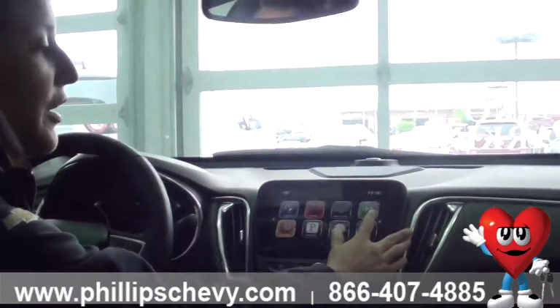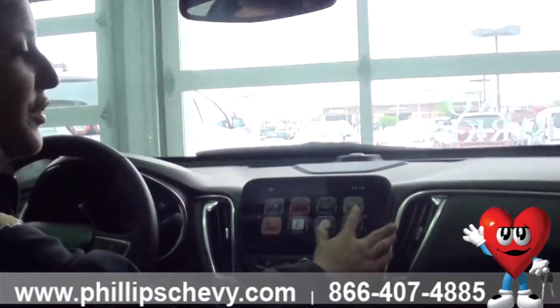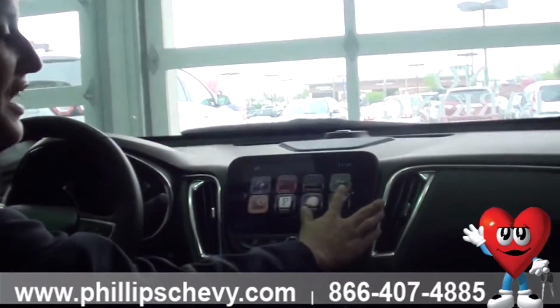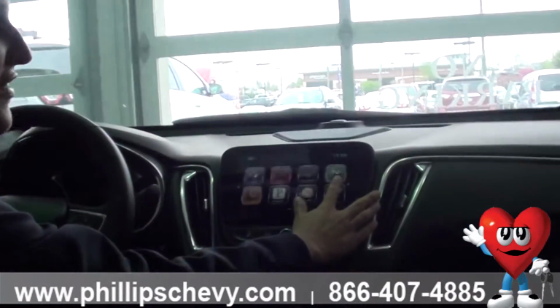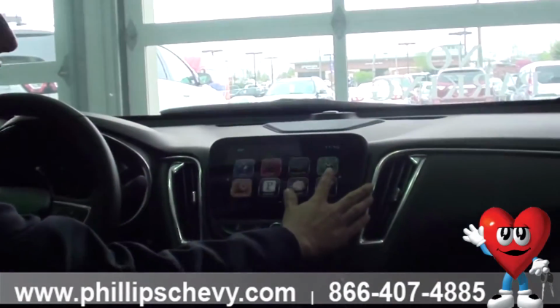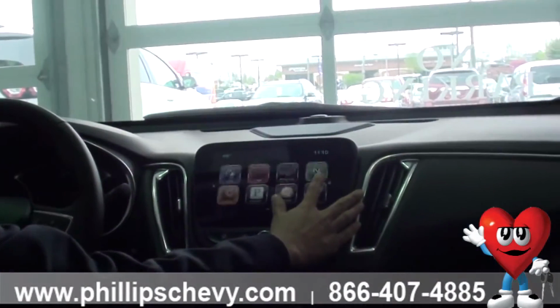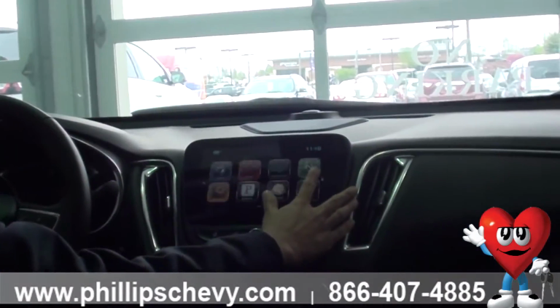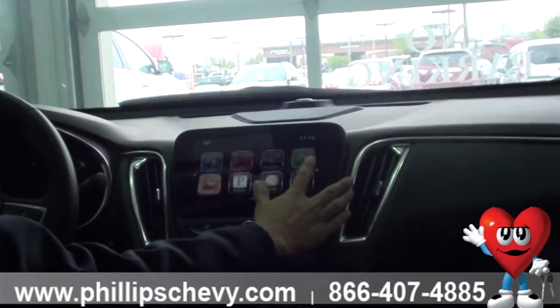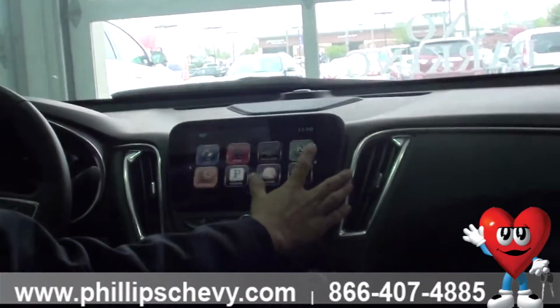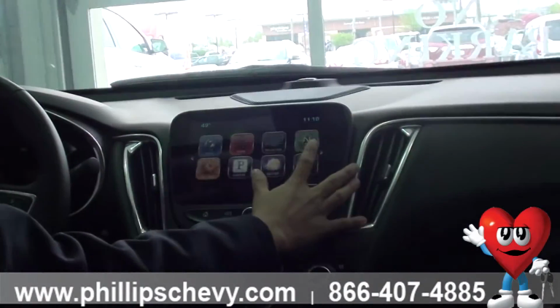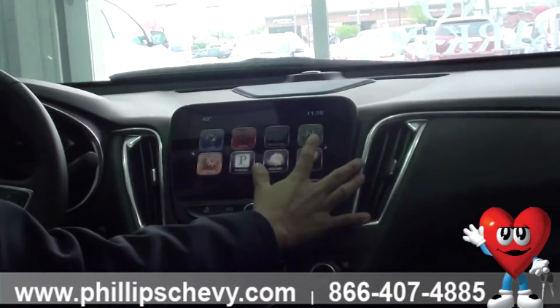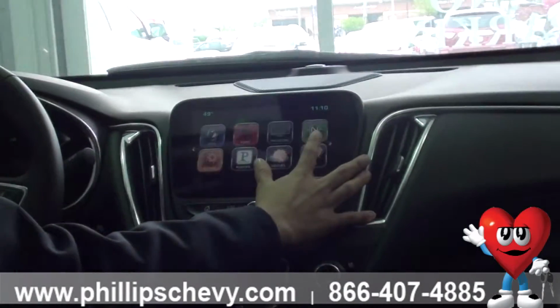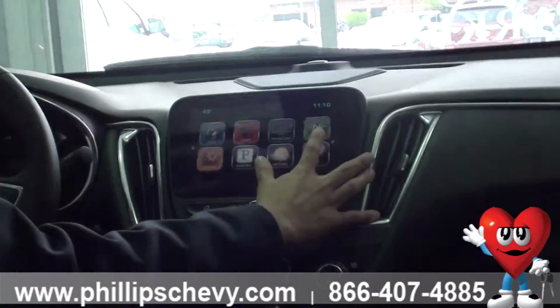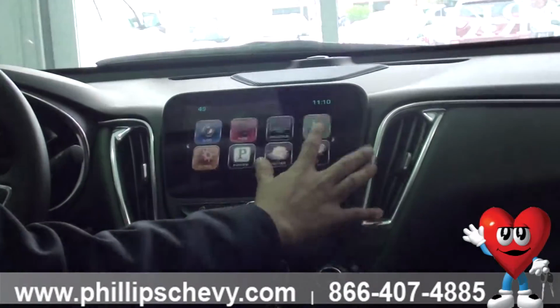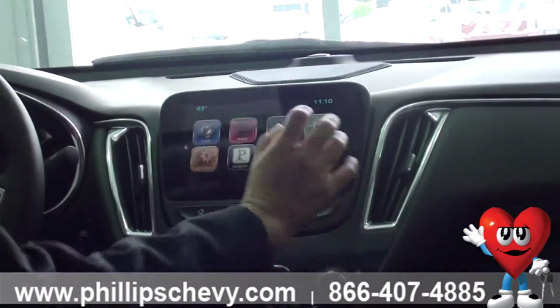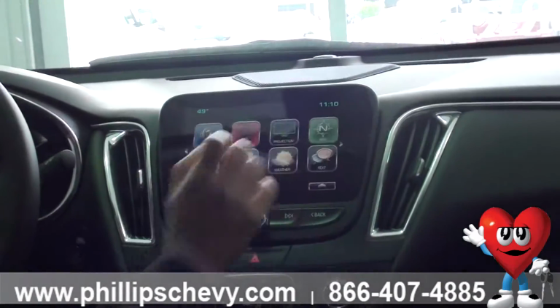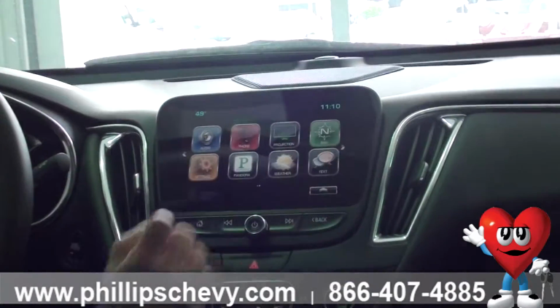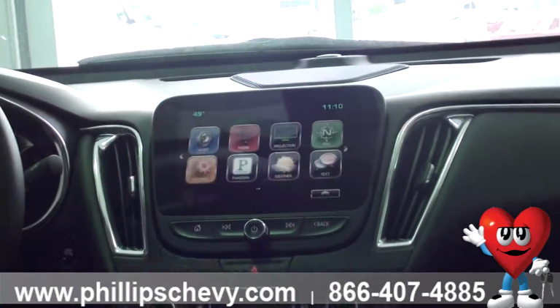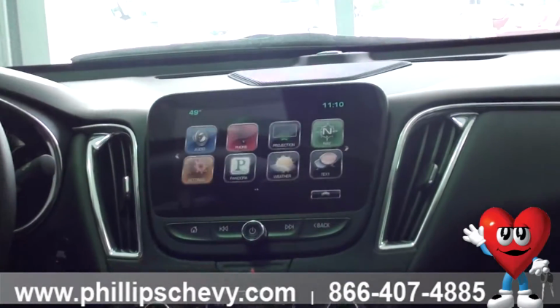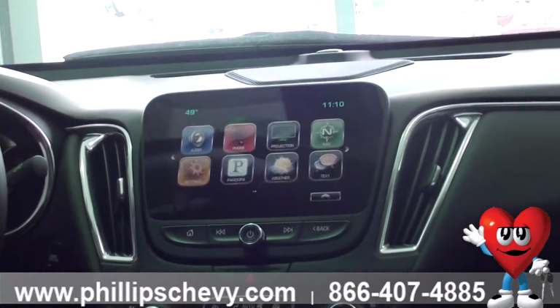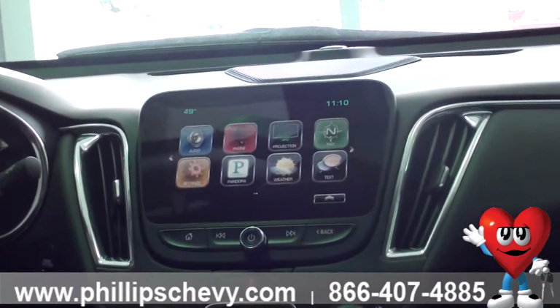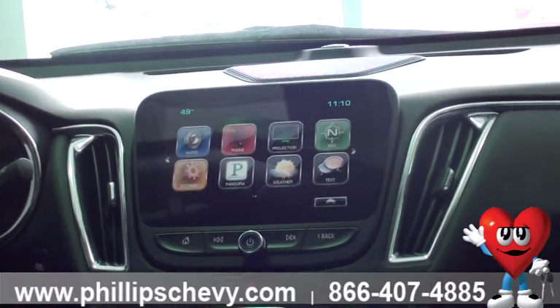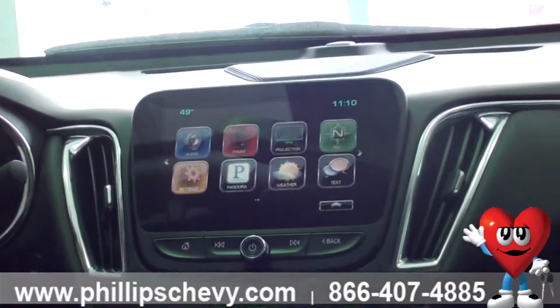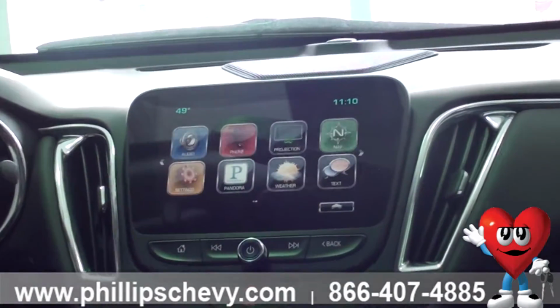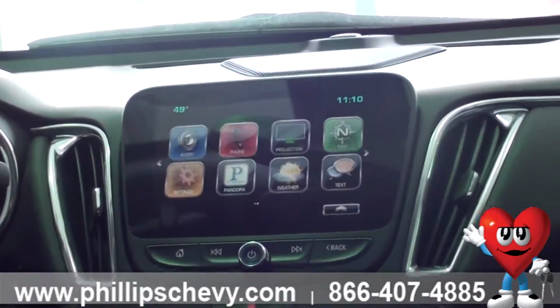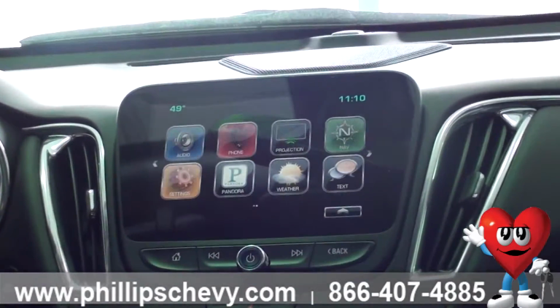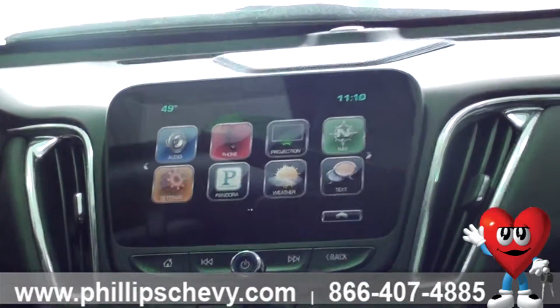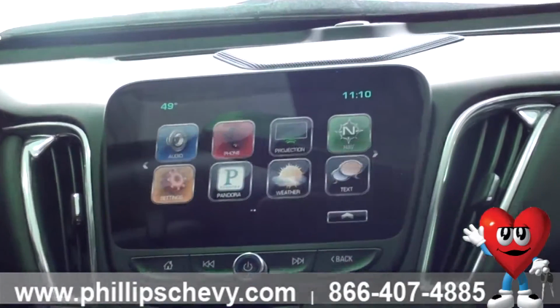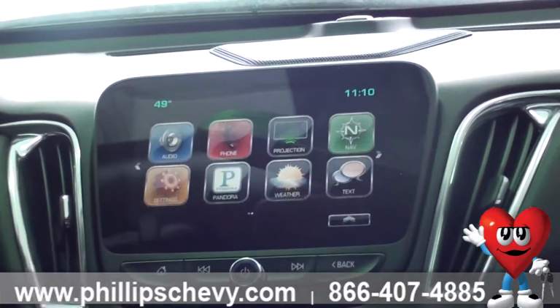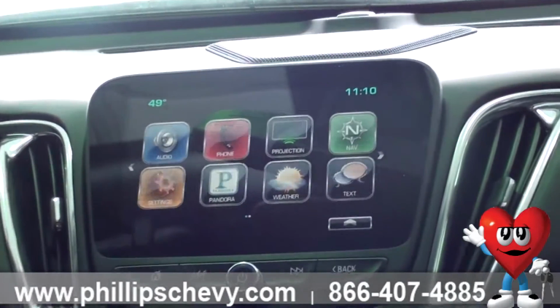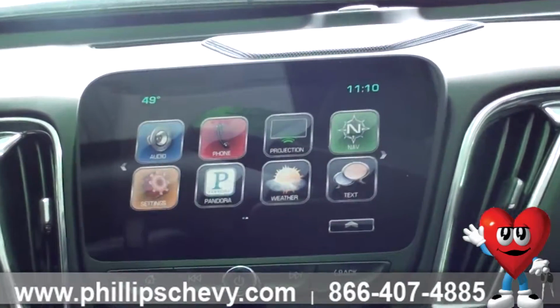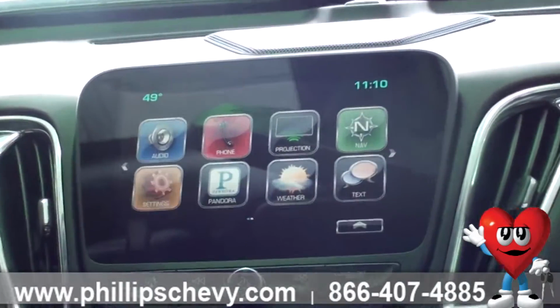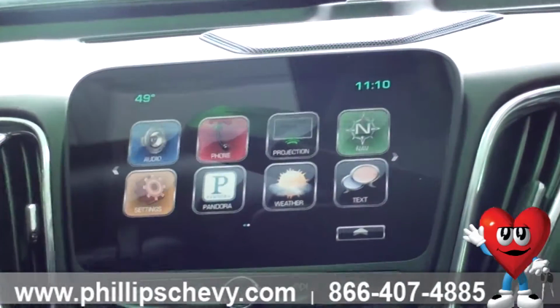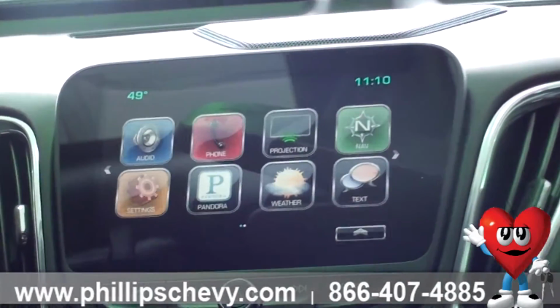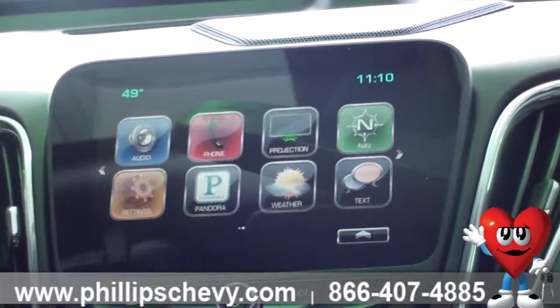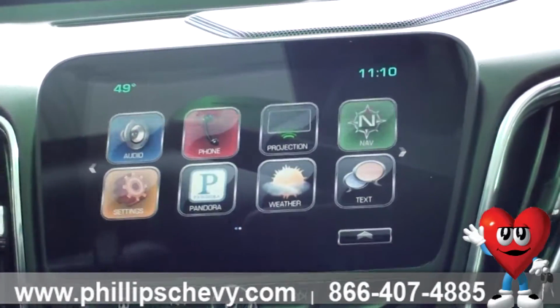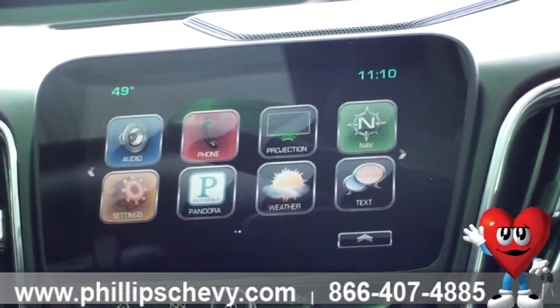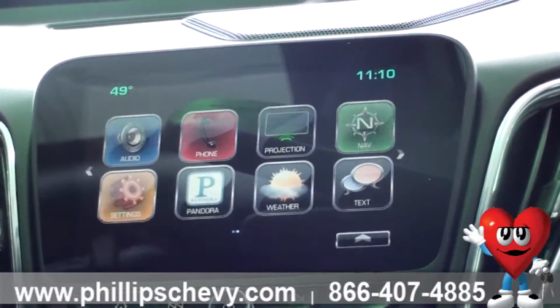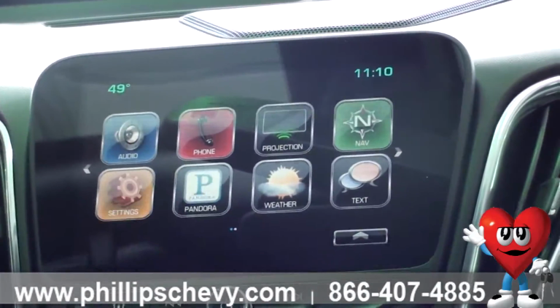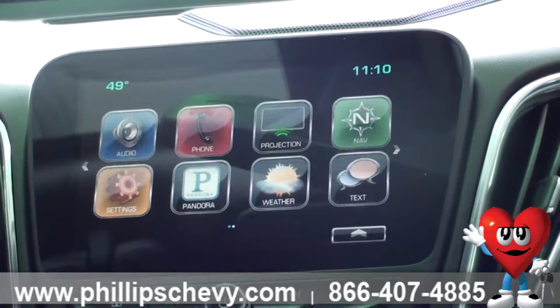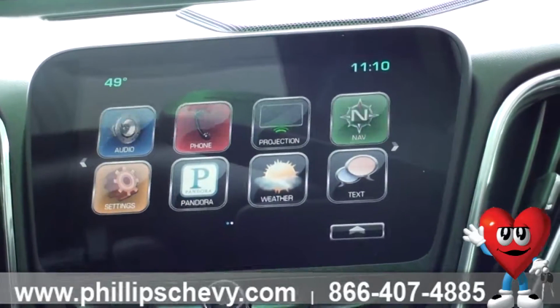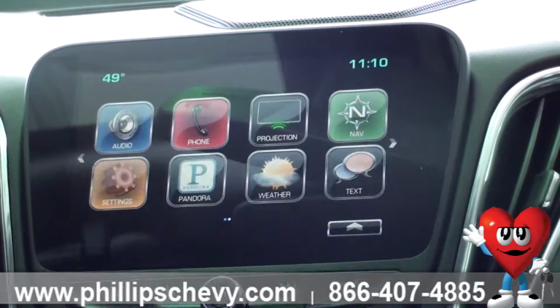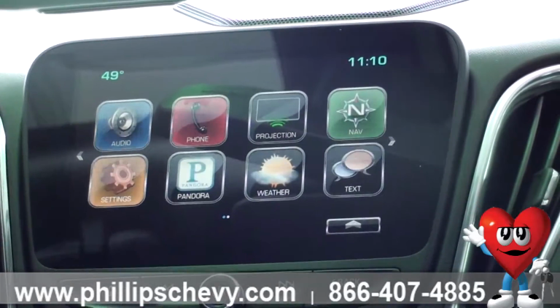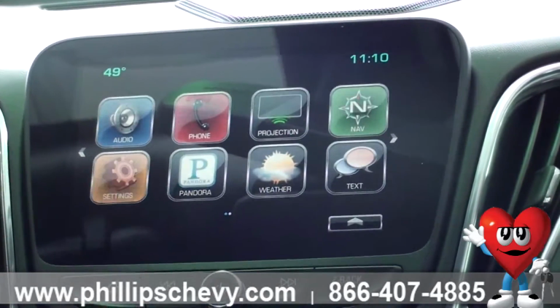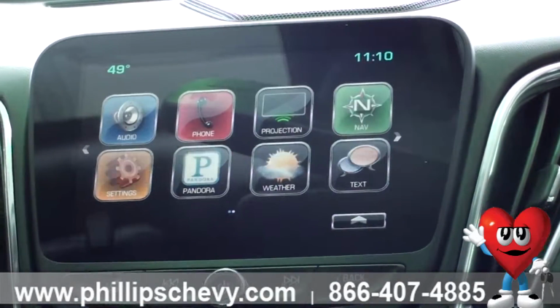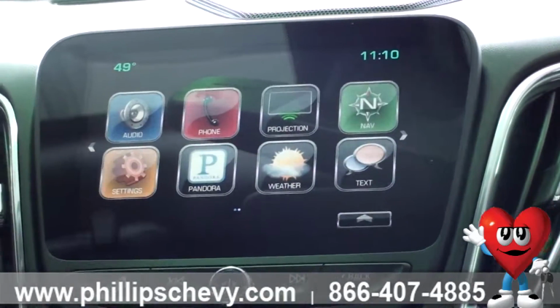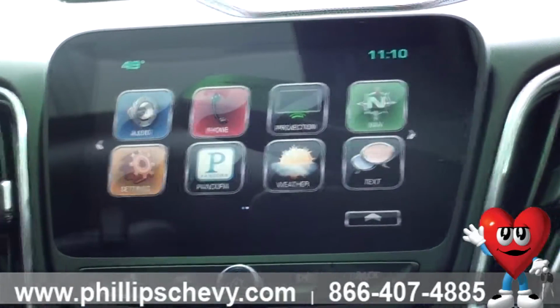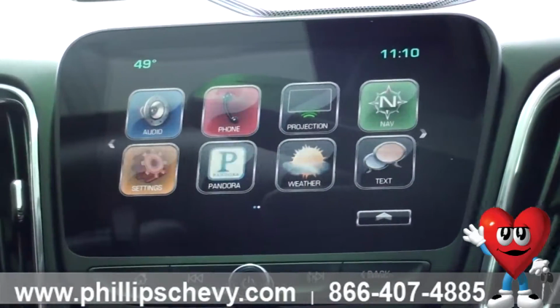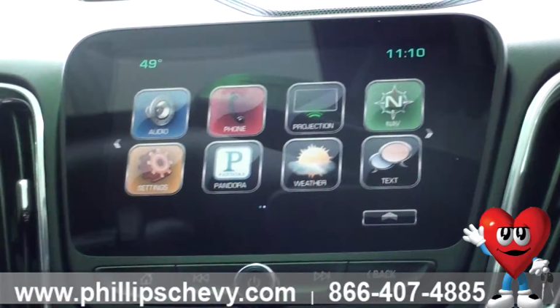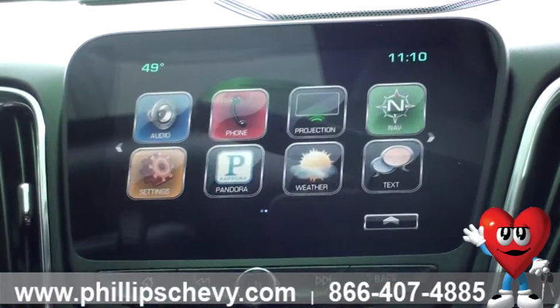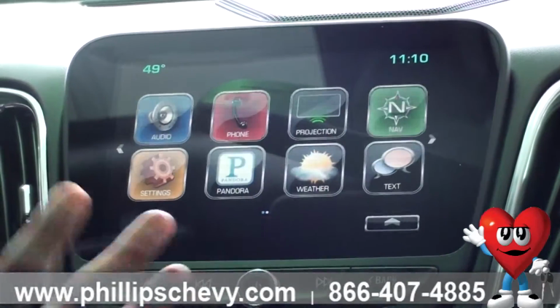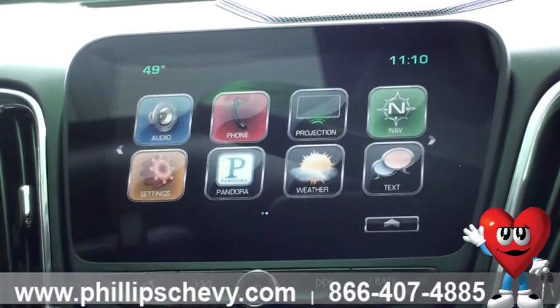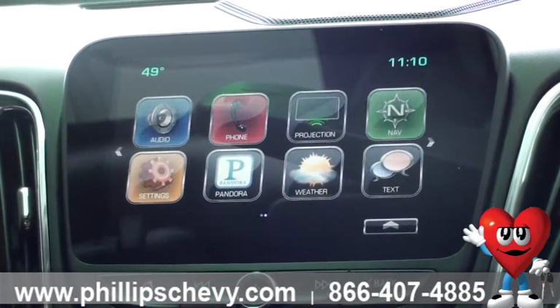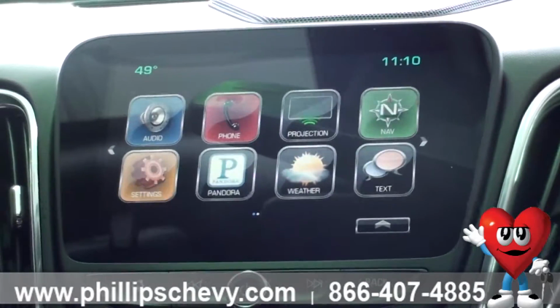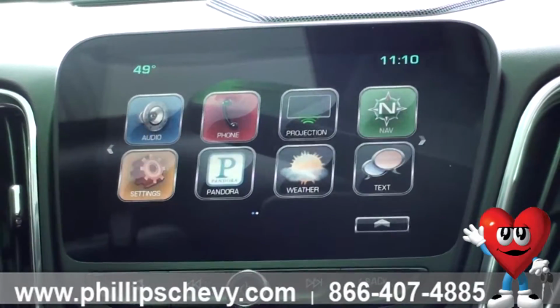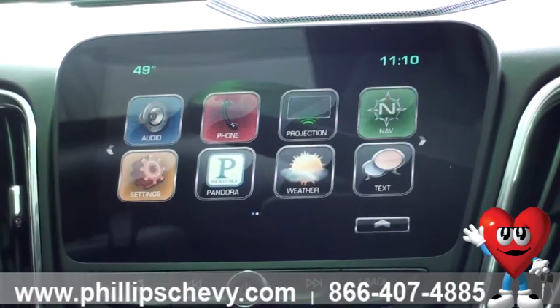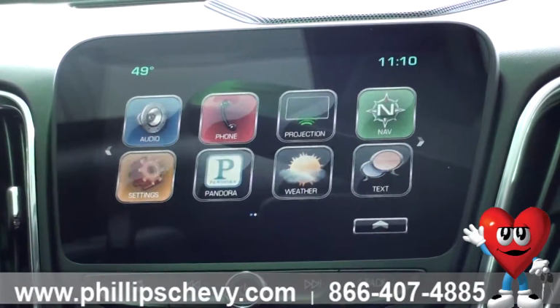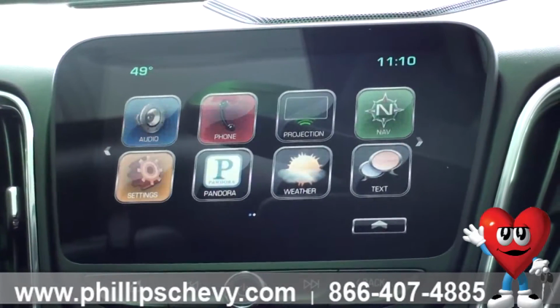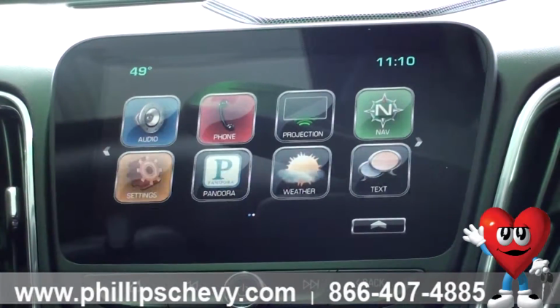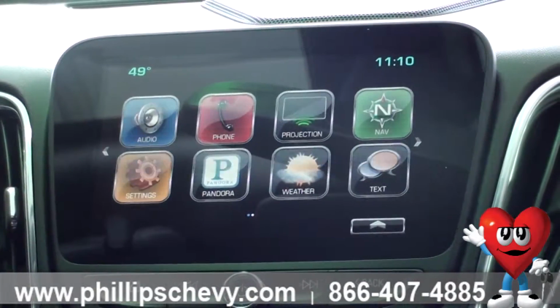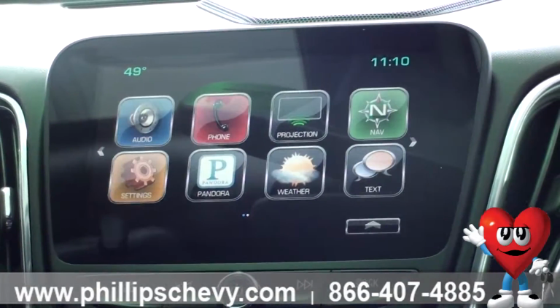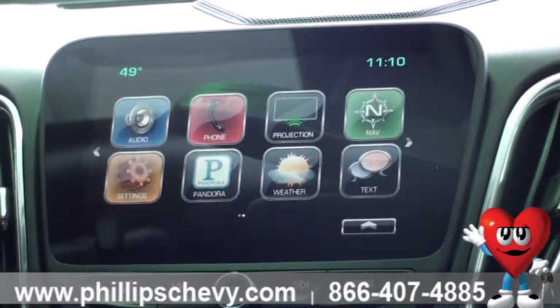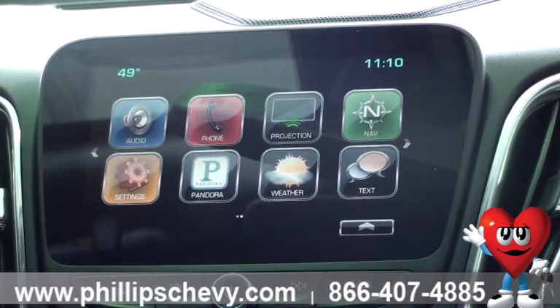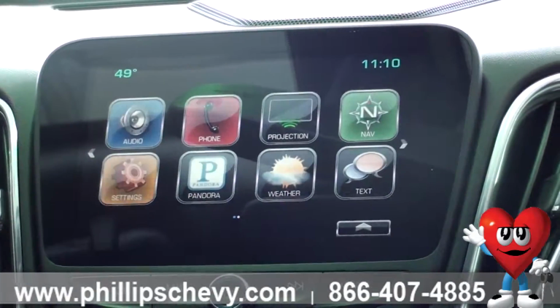Now your navigation is going to be standard on a Premier, so you are going to get navigation forever — that's never going to go away. That's part of the Chevy MyLink system.